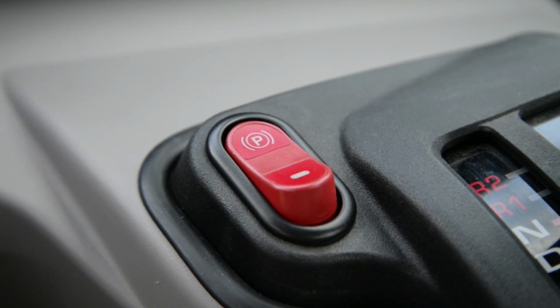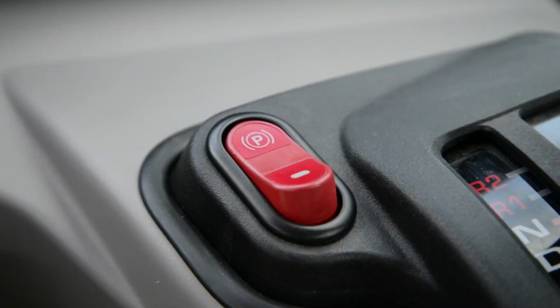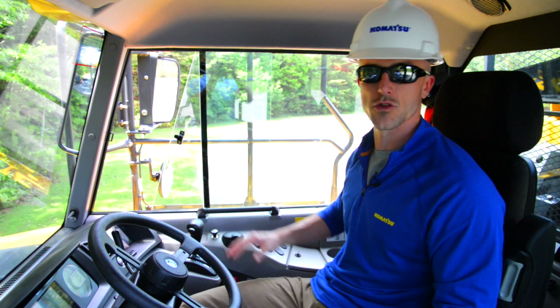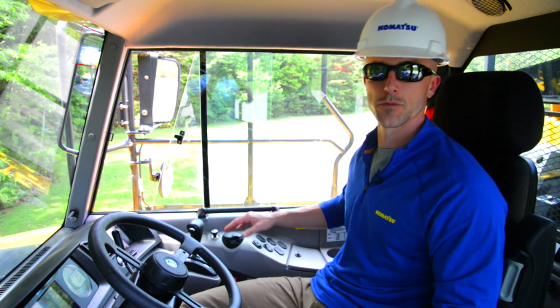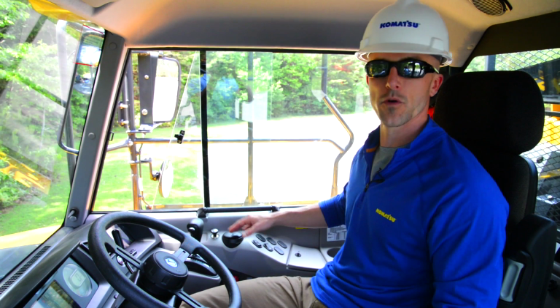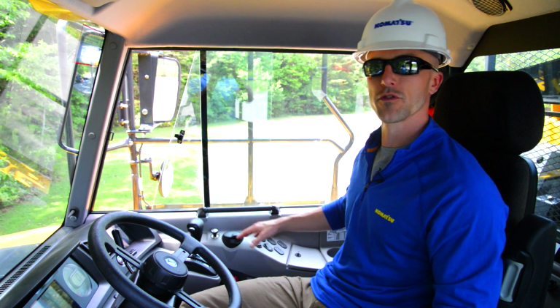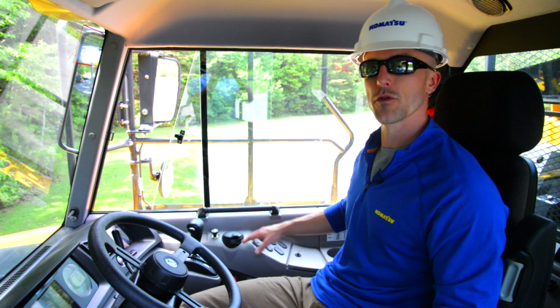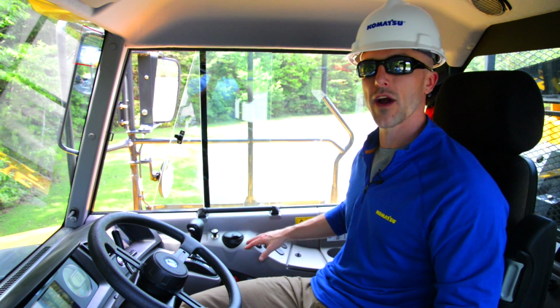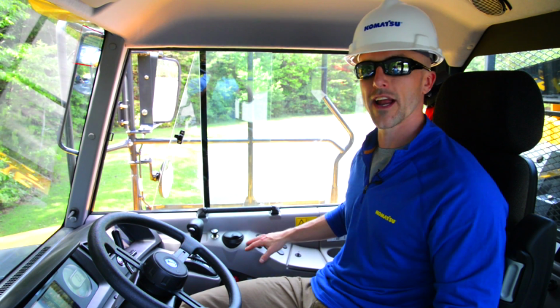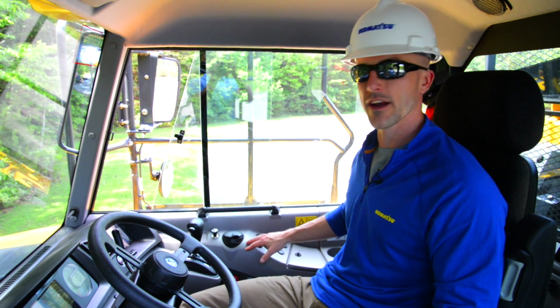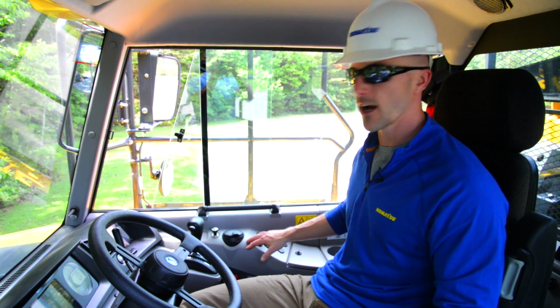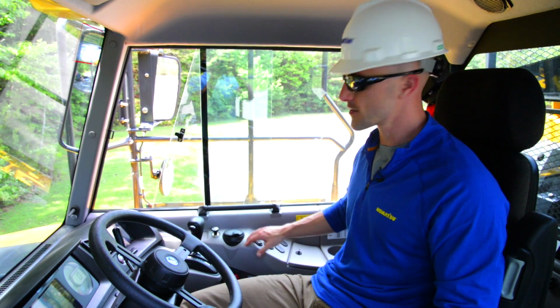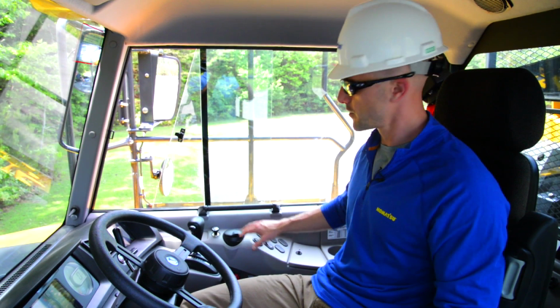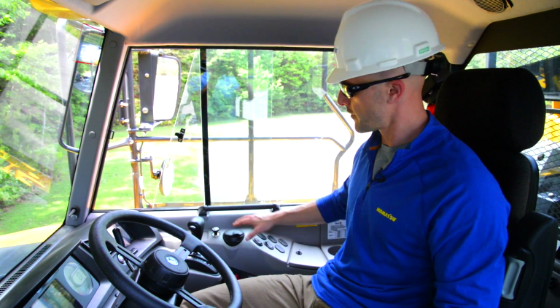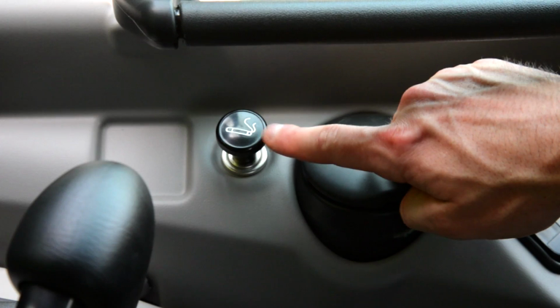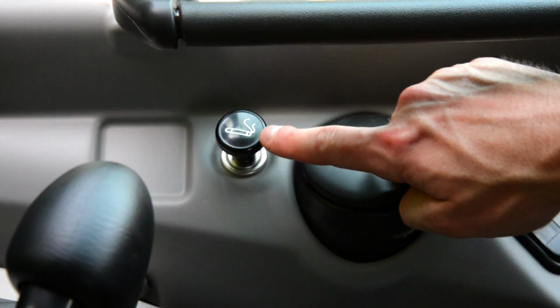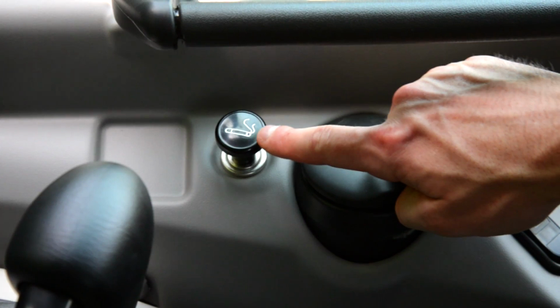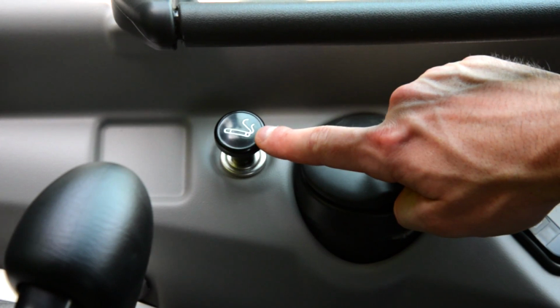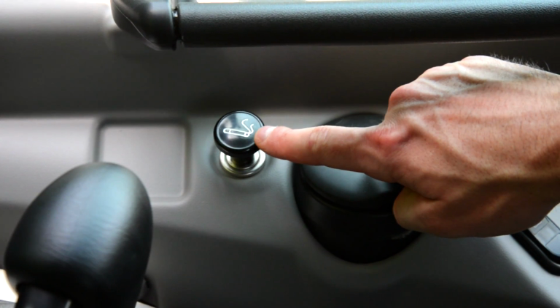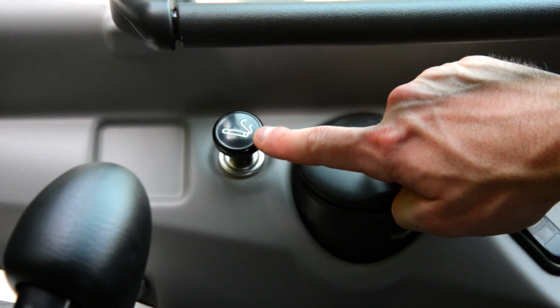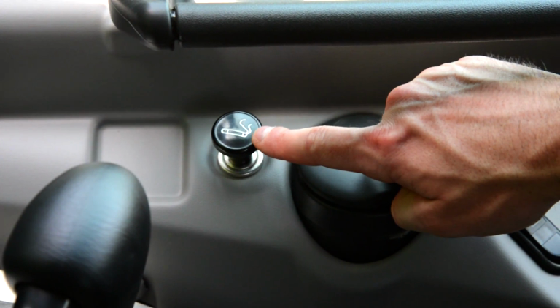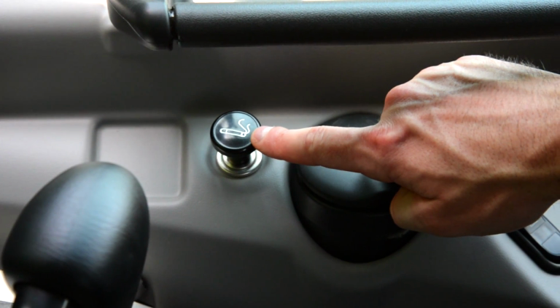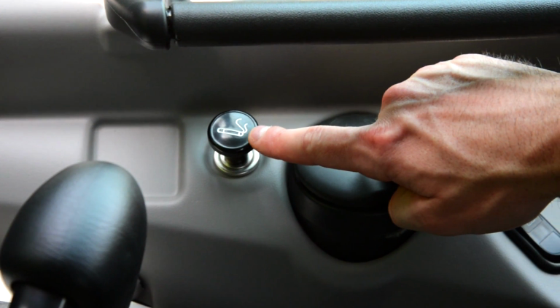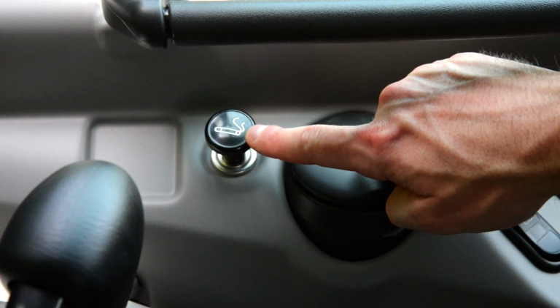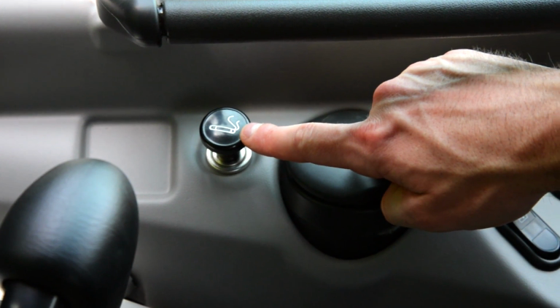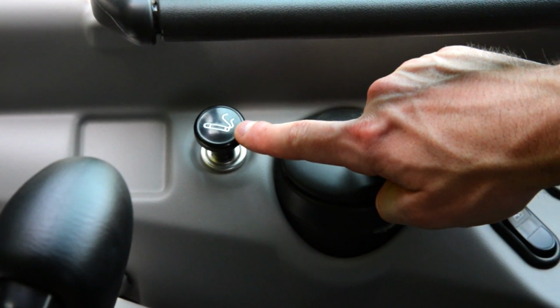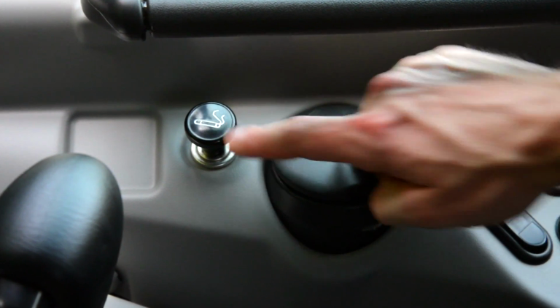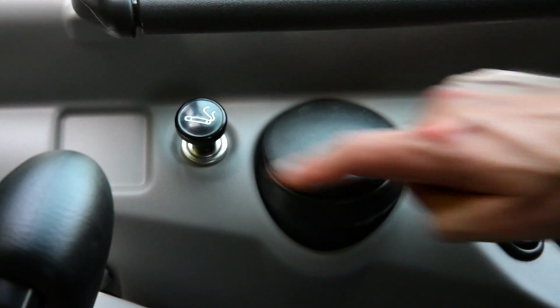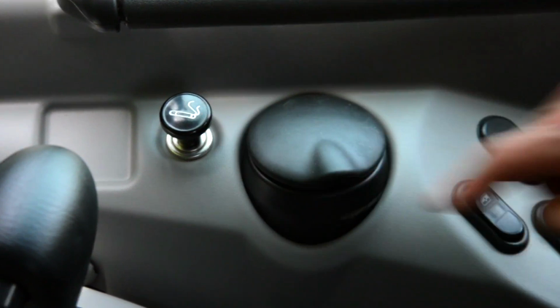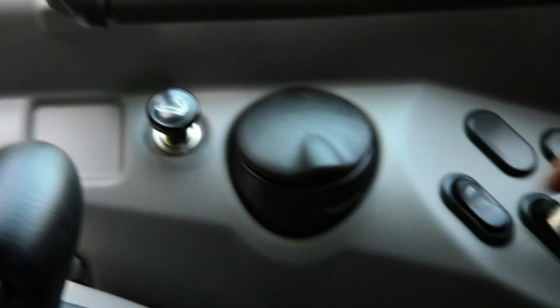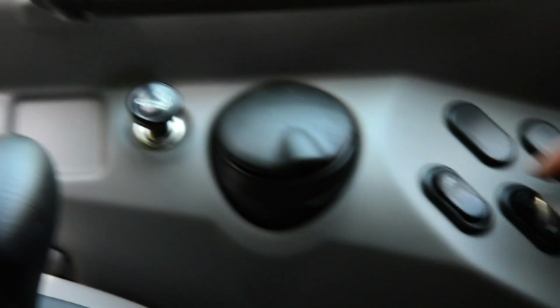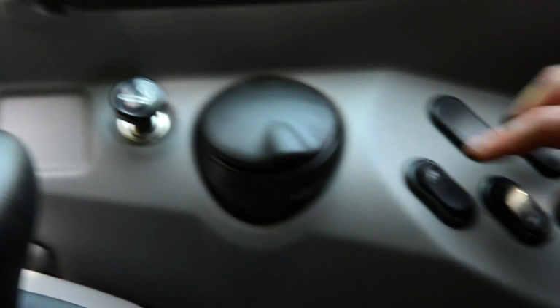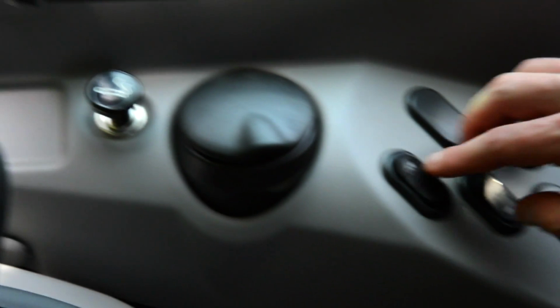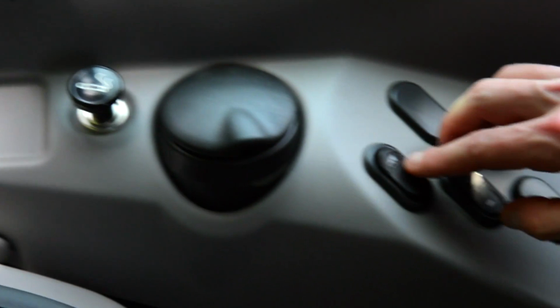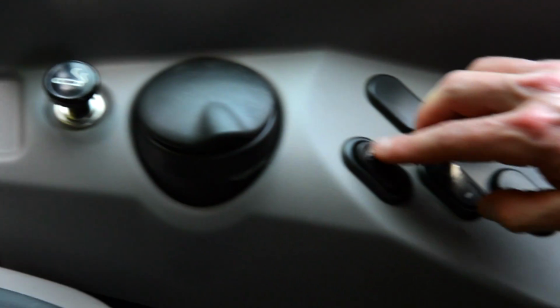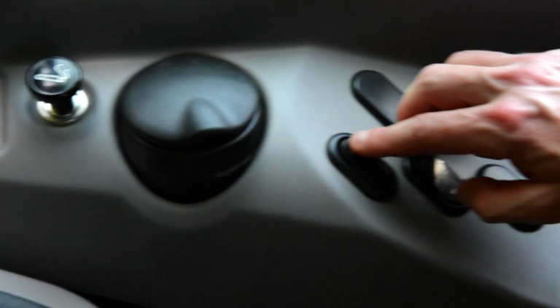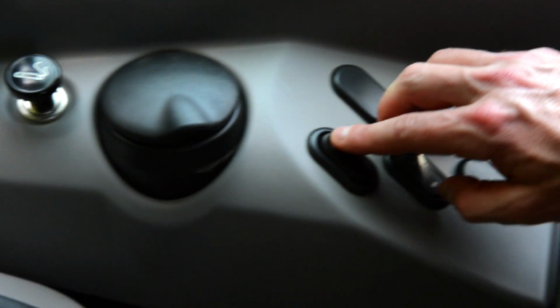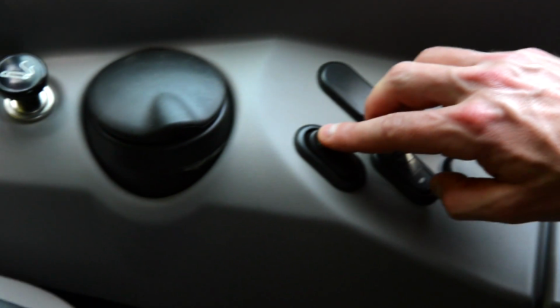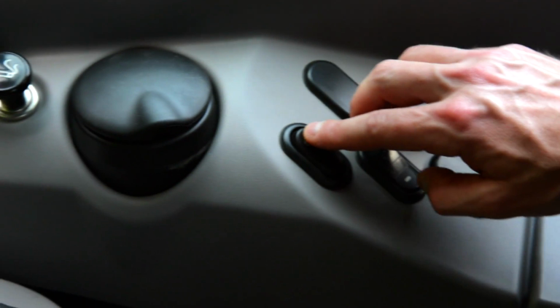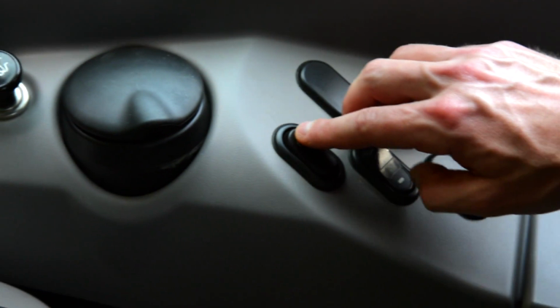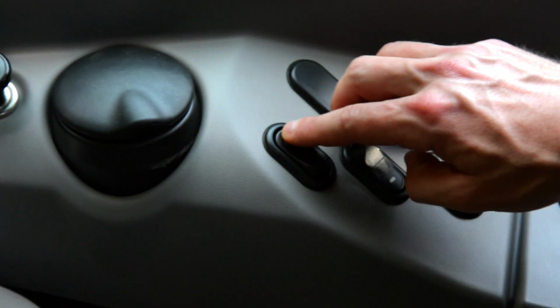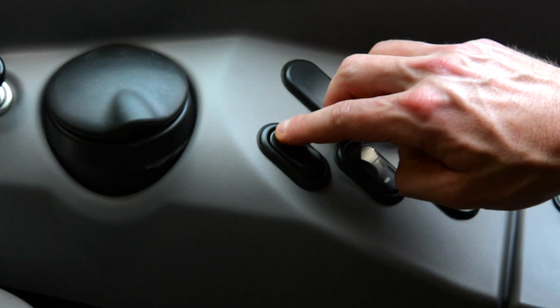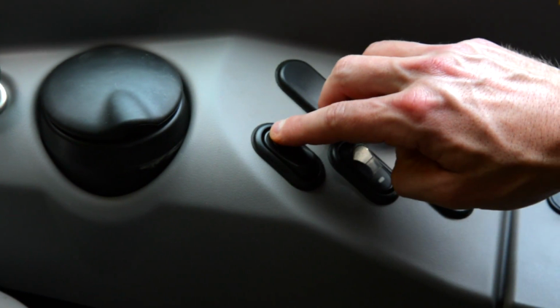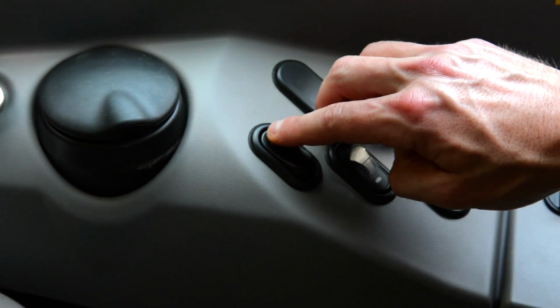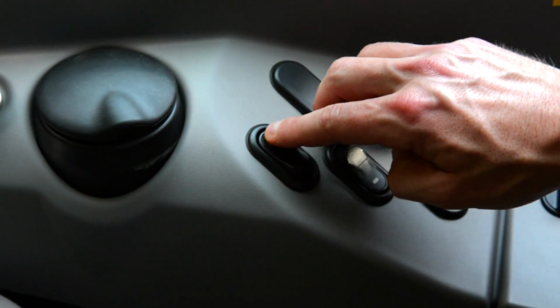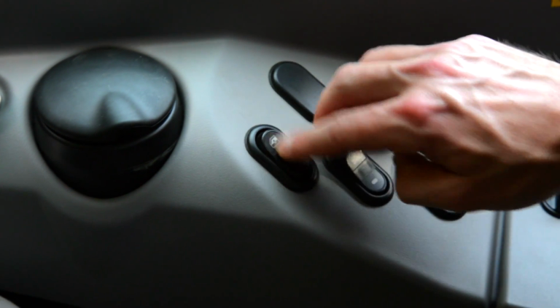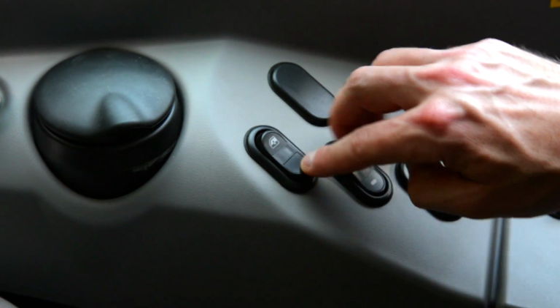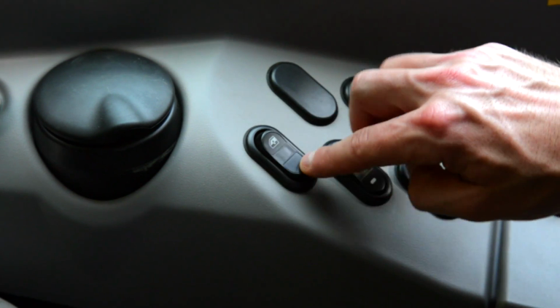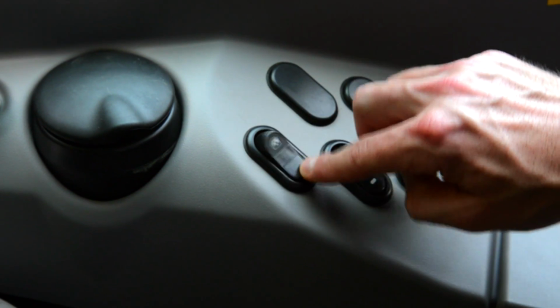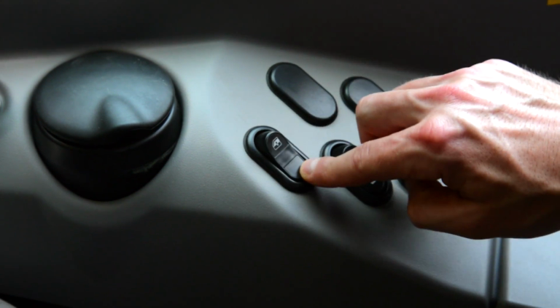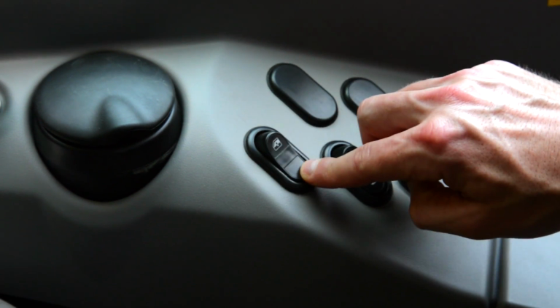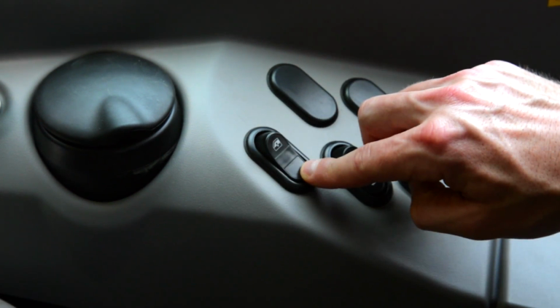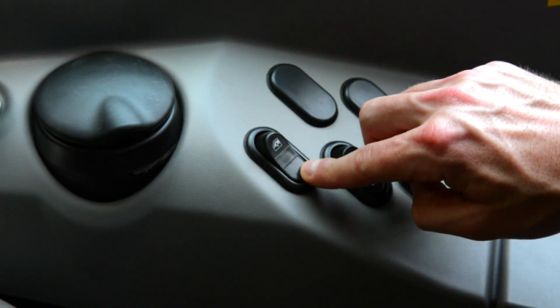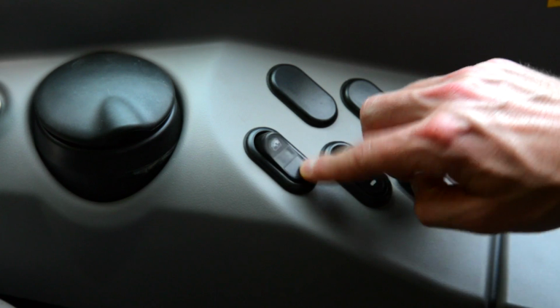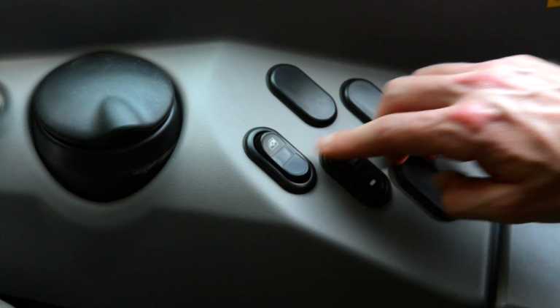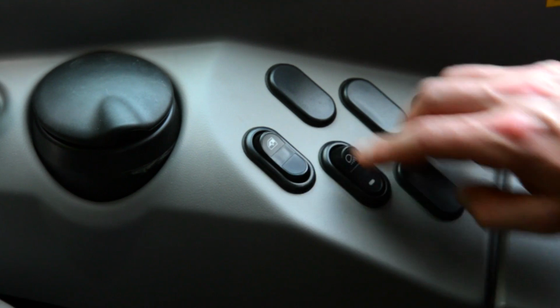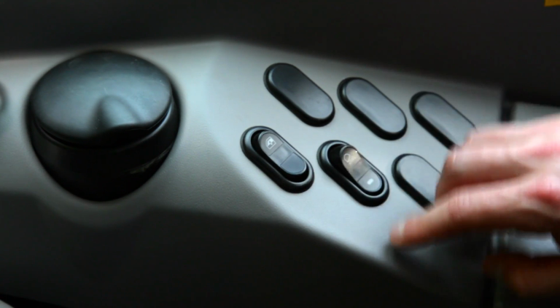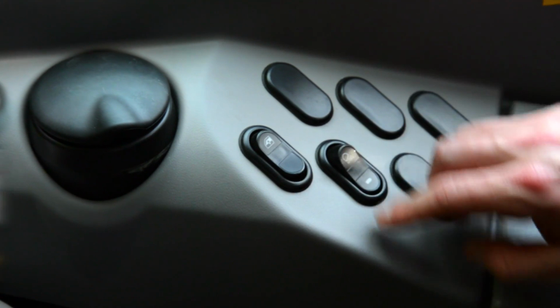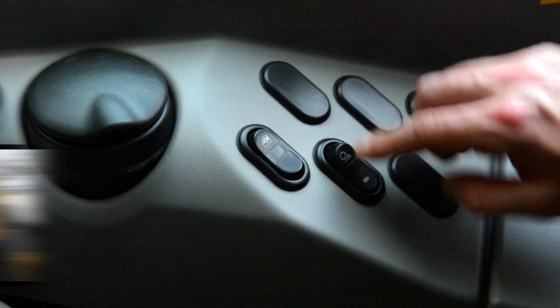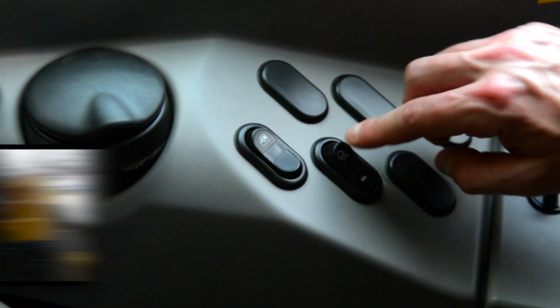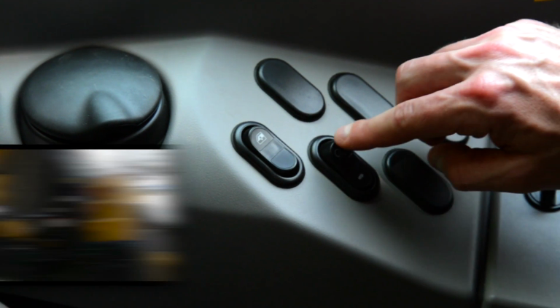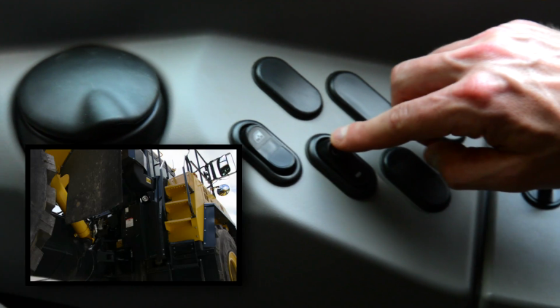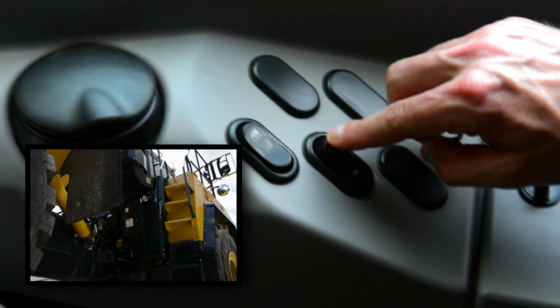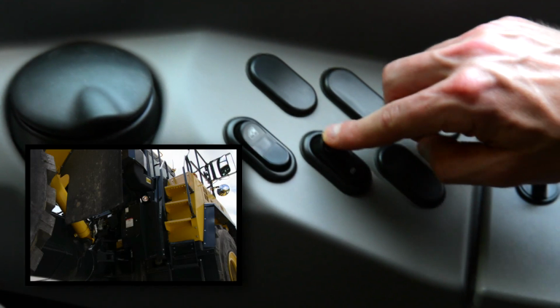Moving to the right-hand console, the first thing you're going to have is your 12-volt cigarette lighter, your power window control, and your side working lamp switch.